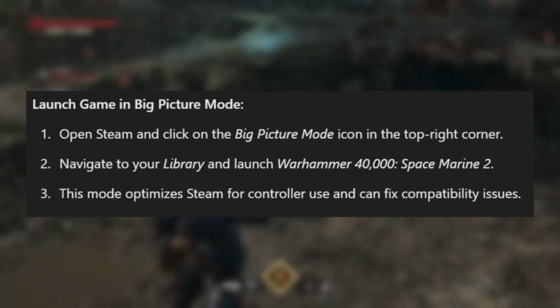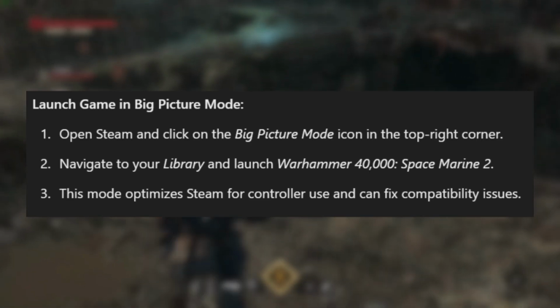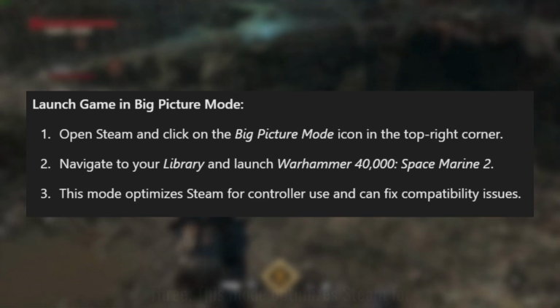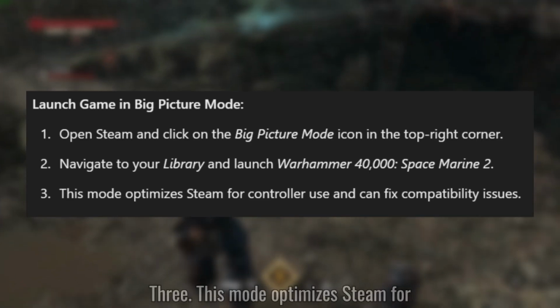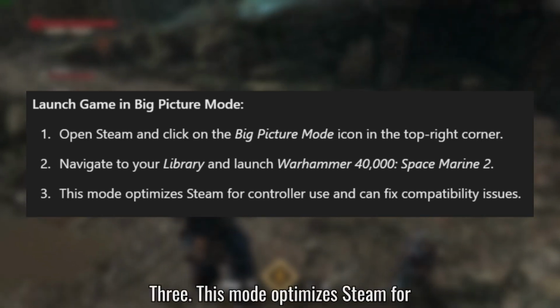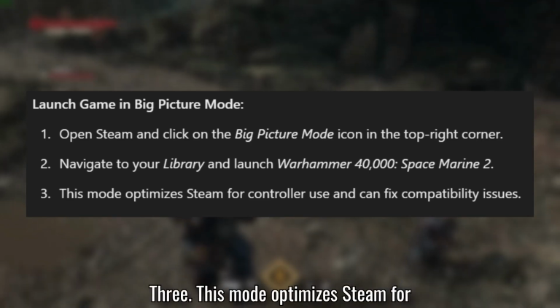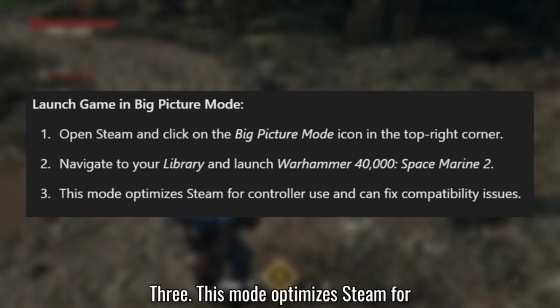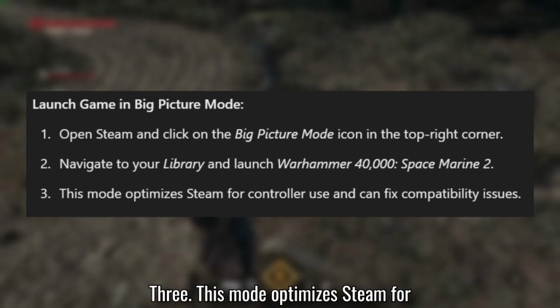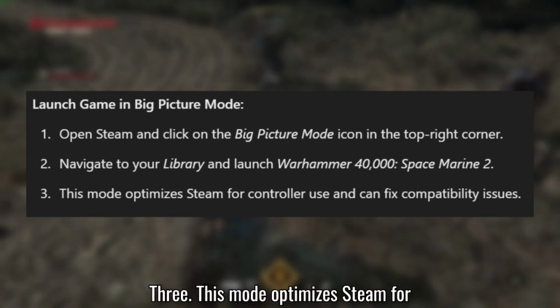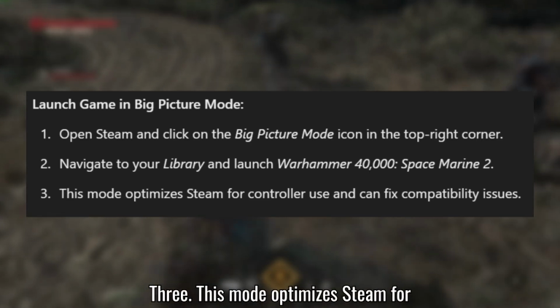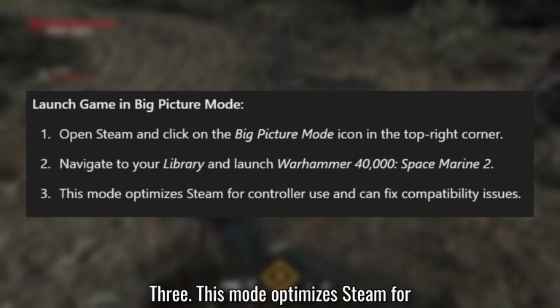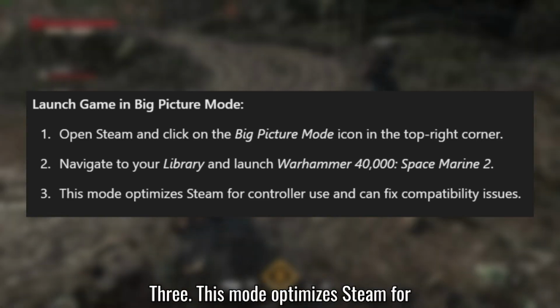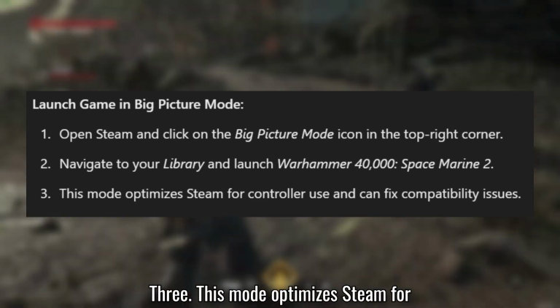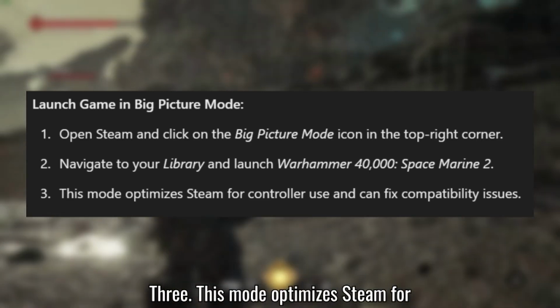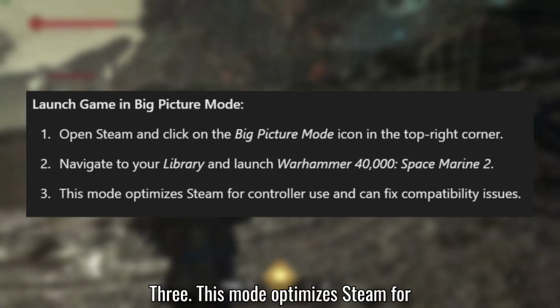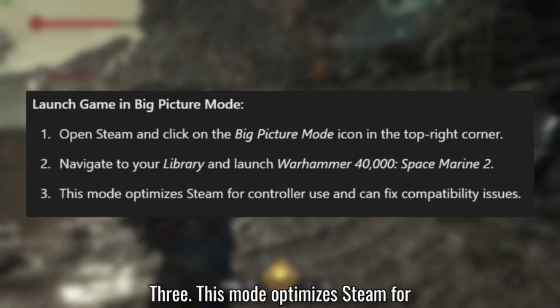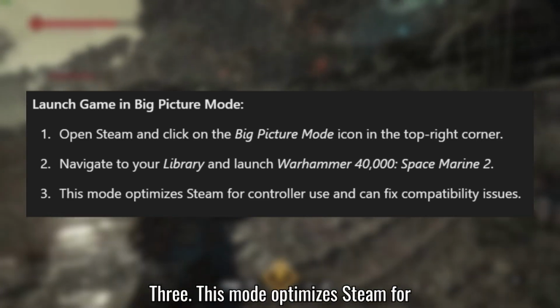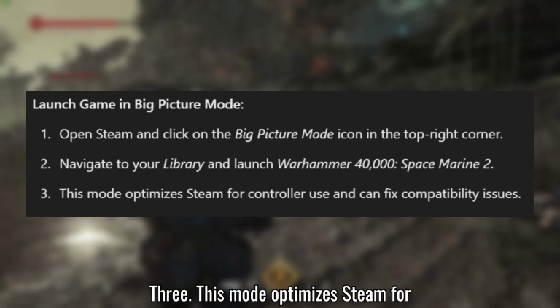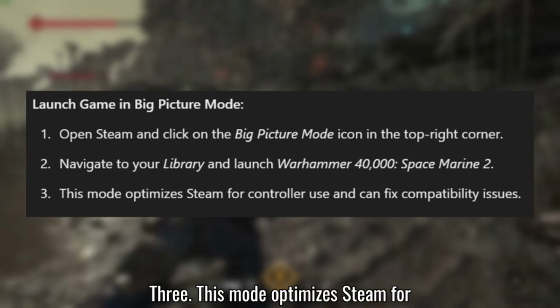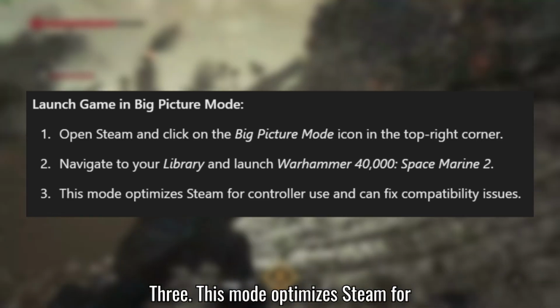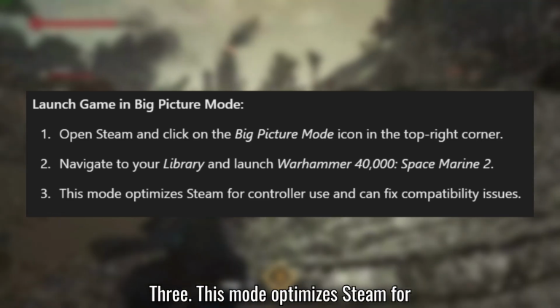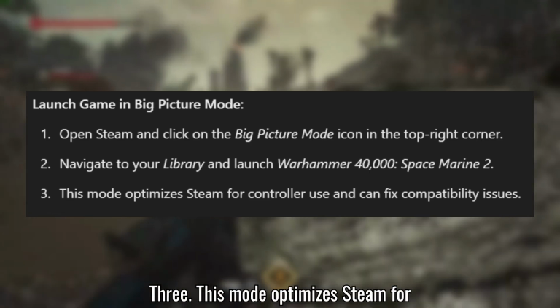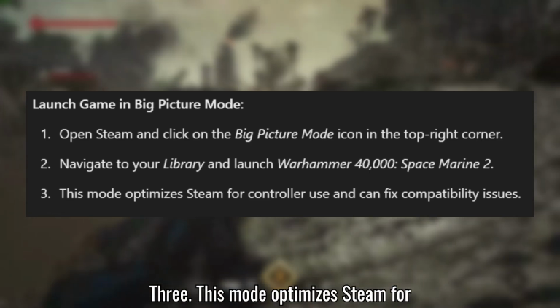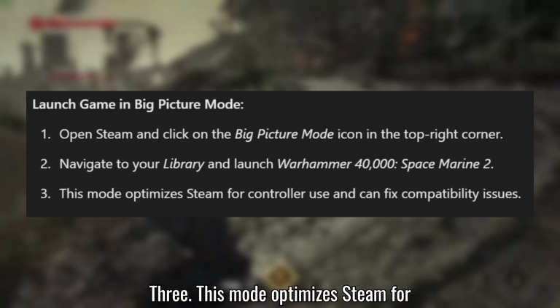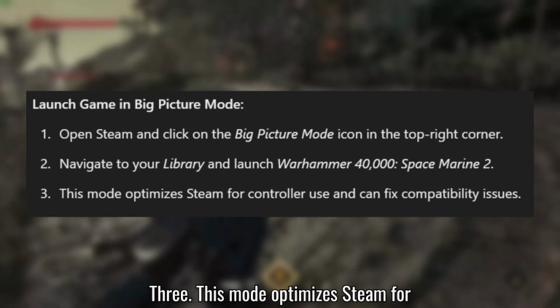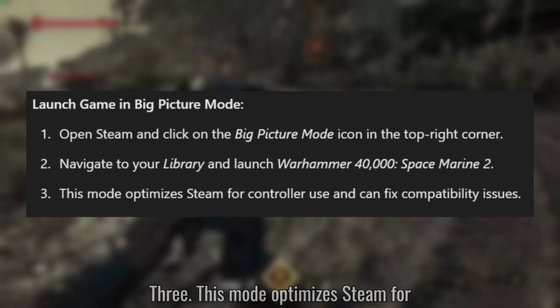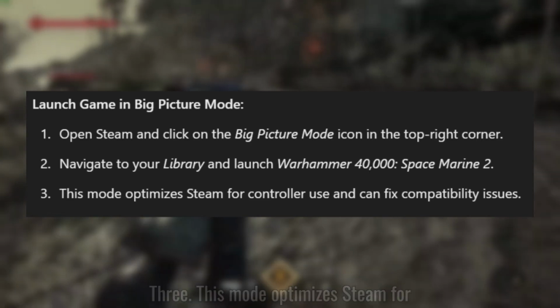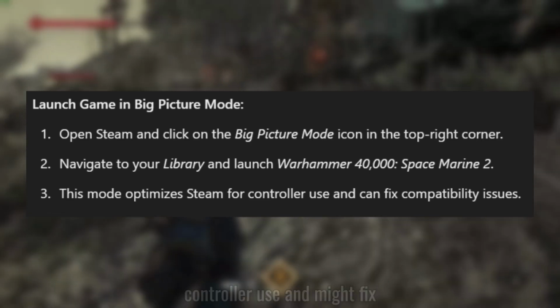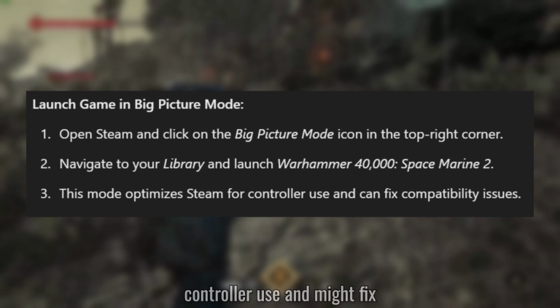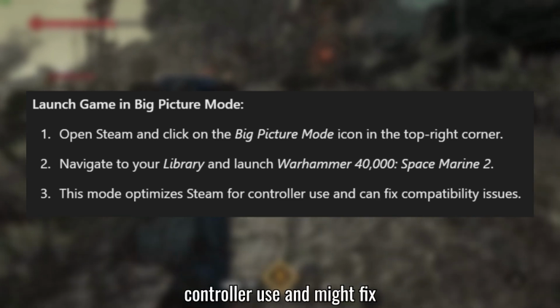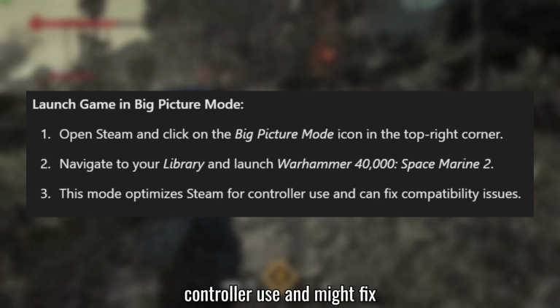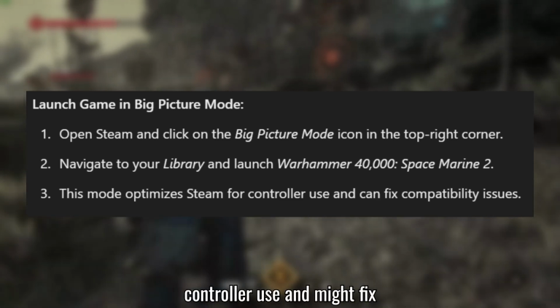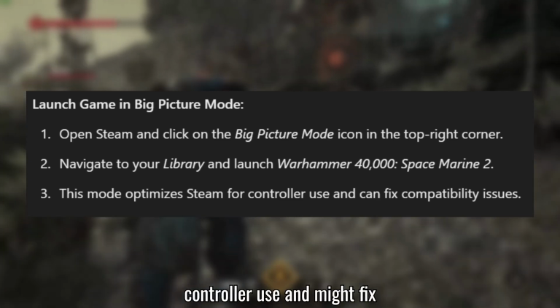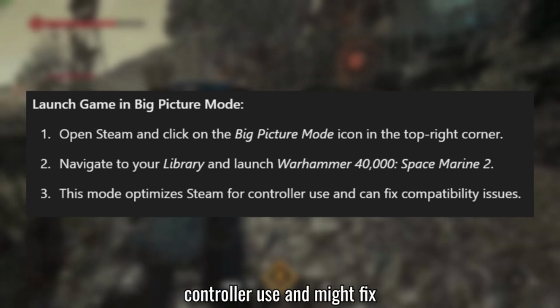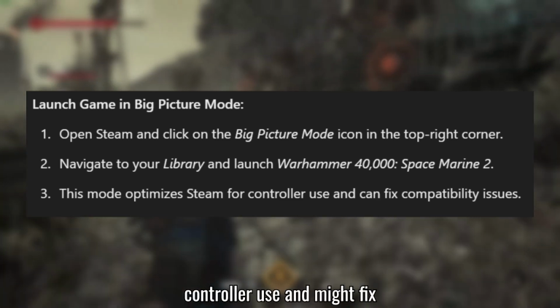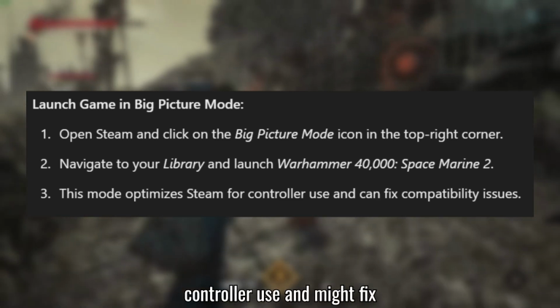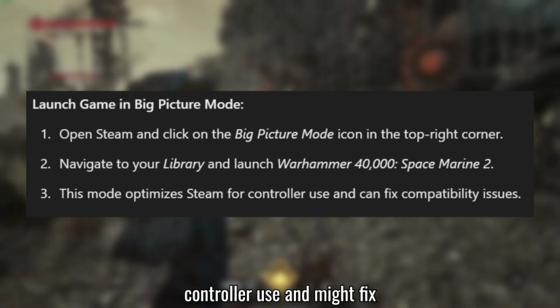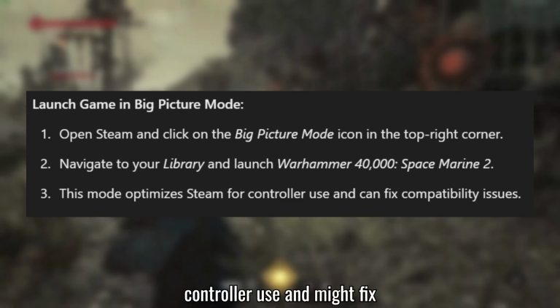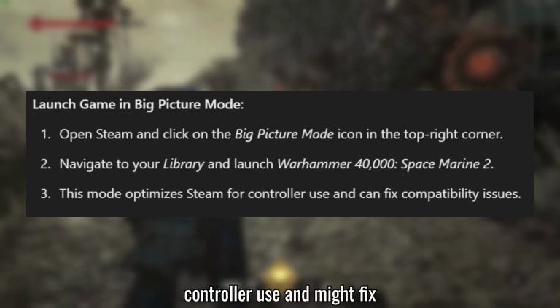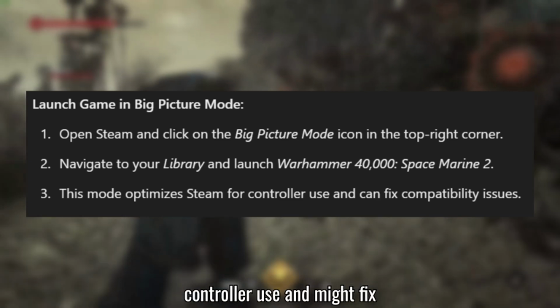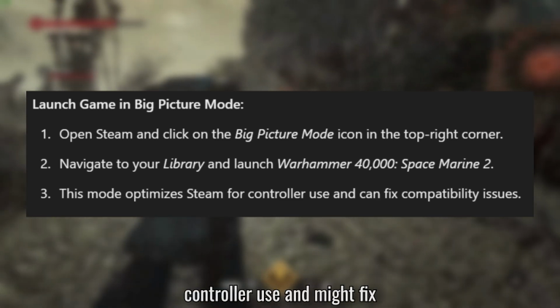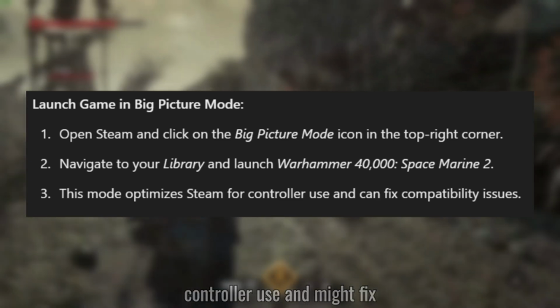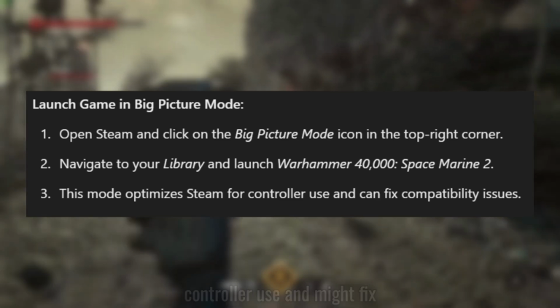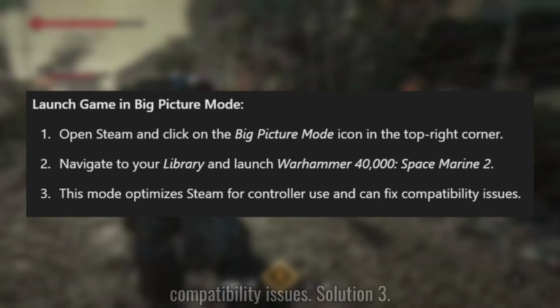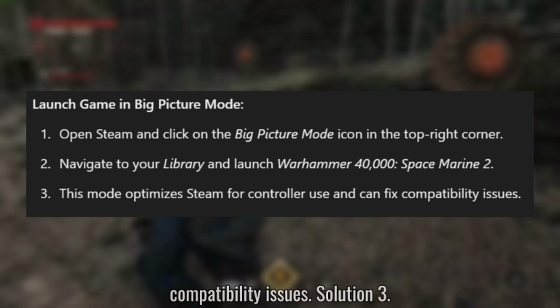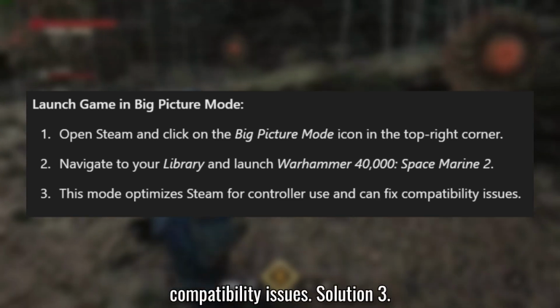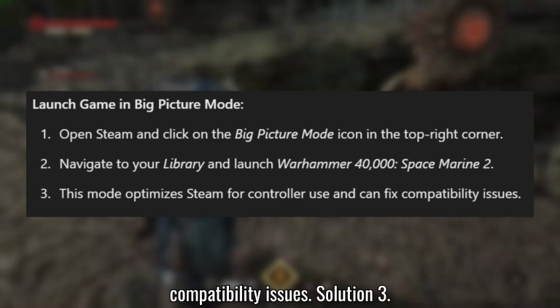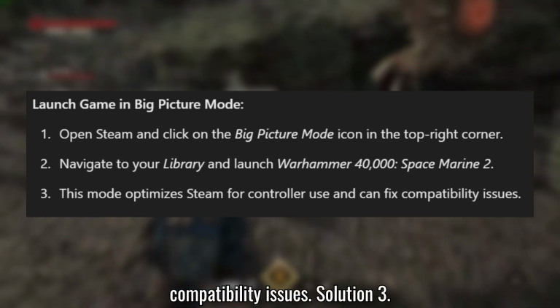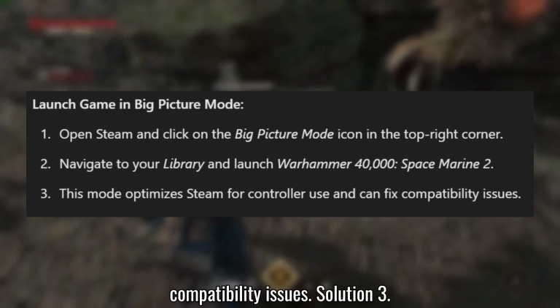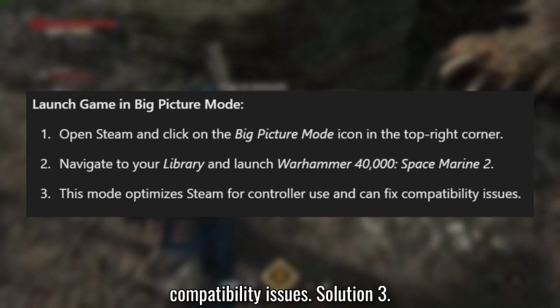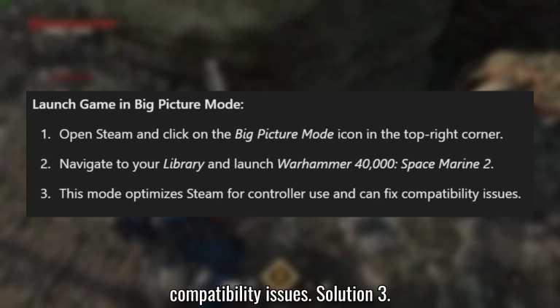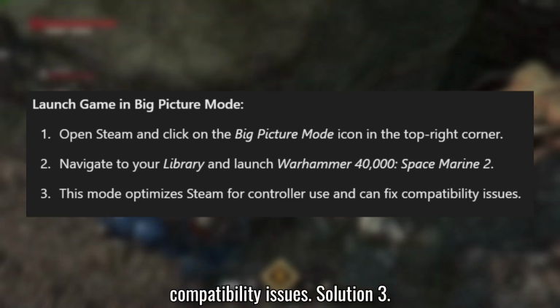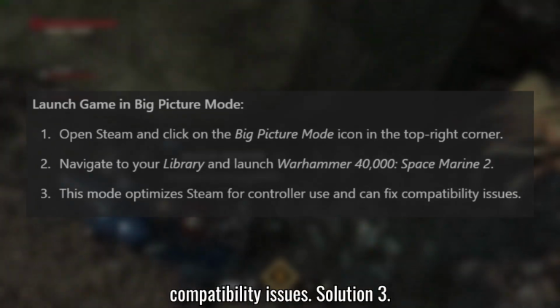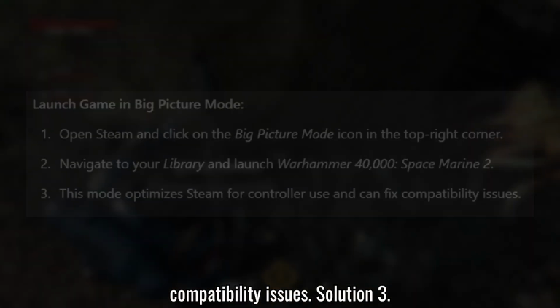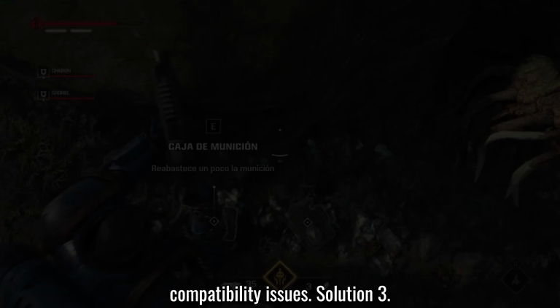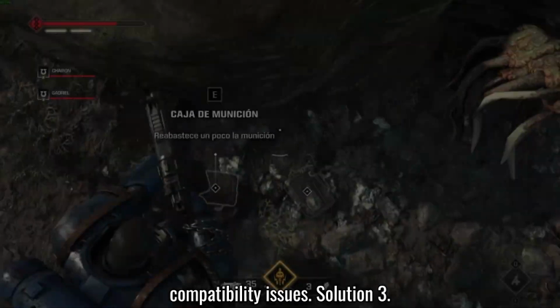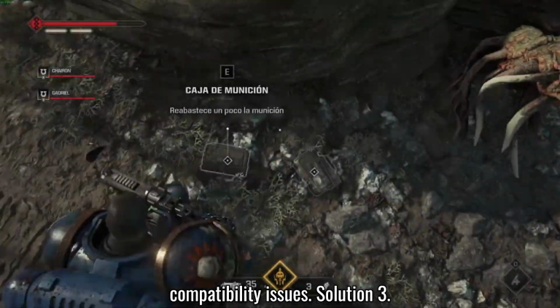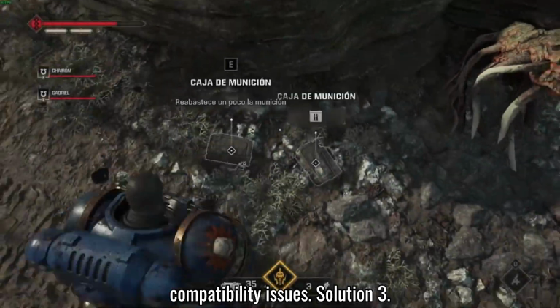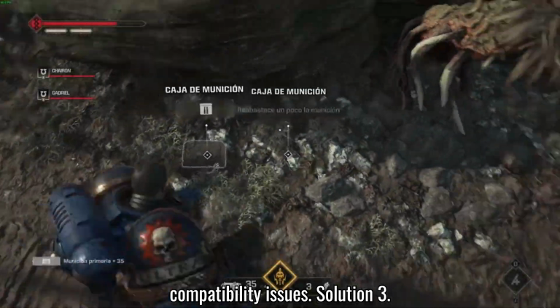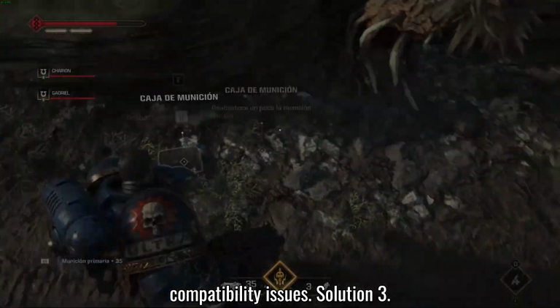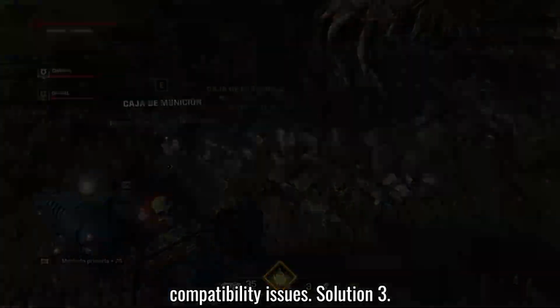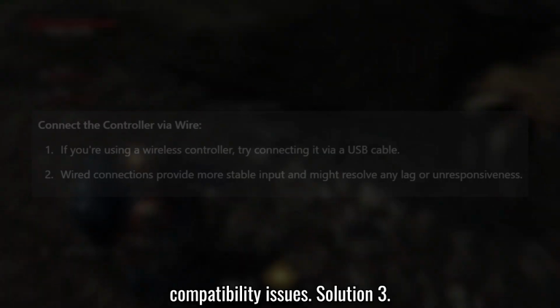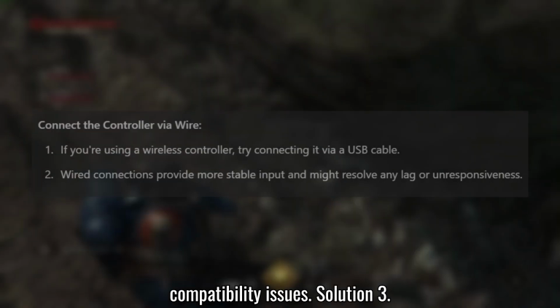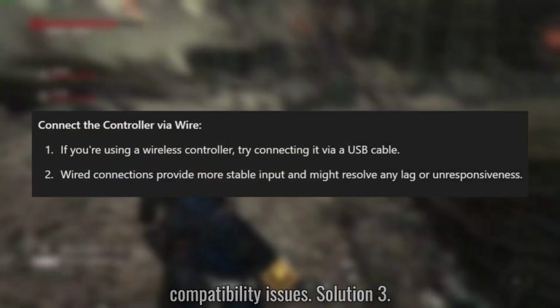This mode optimizes Steam for controller use and might fix compatibility issues.